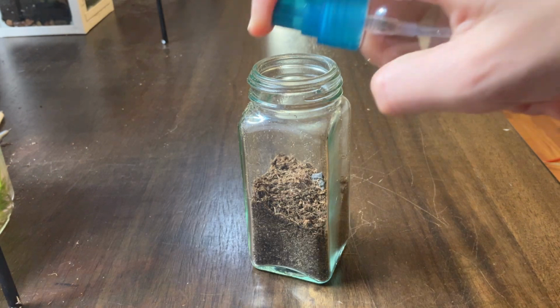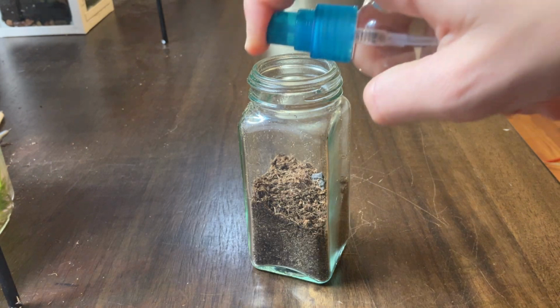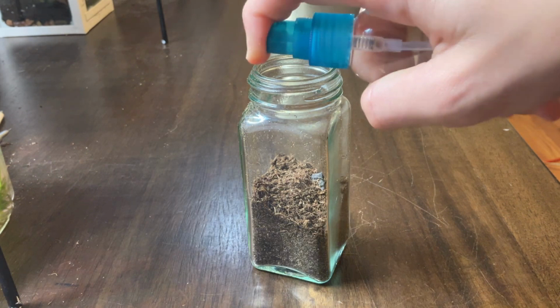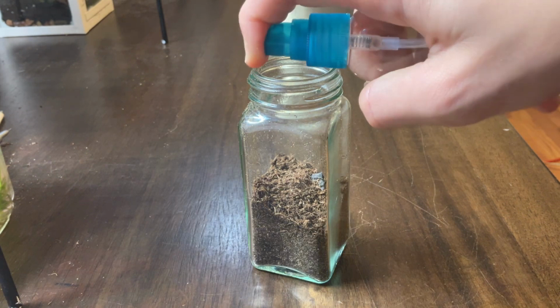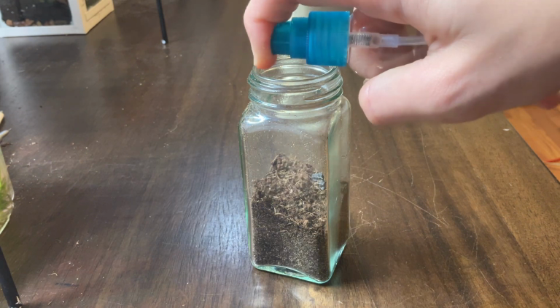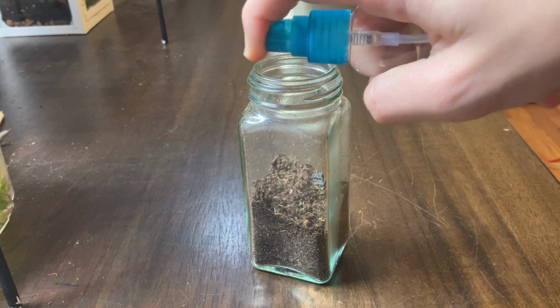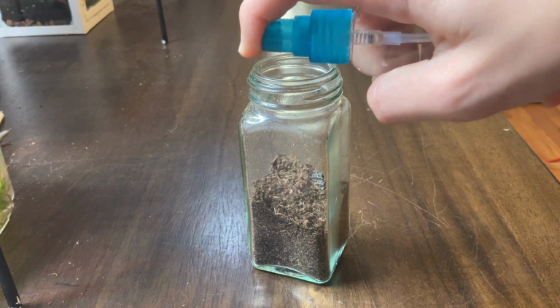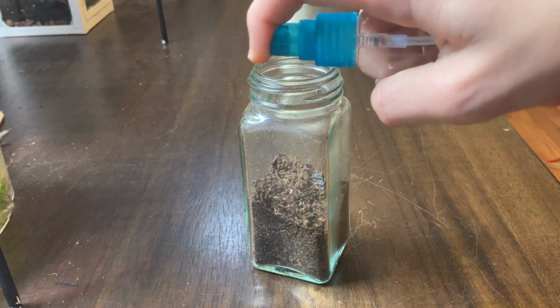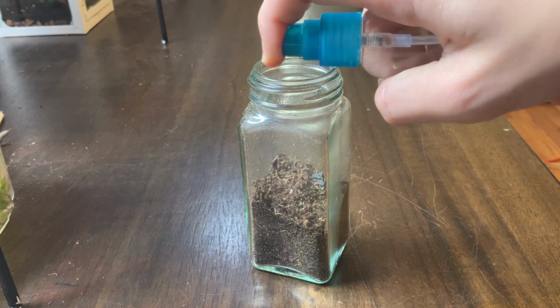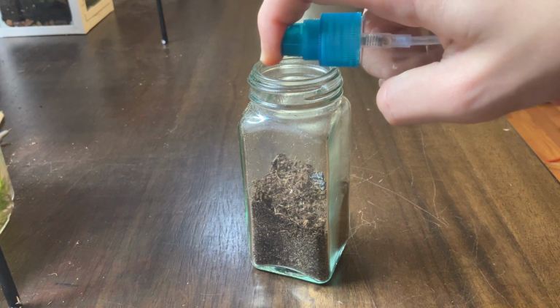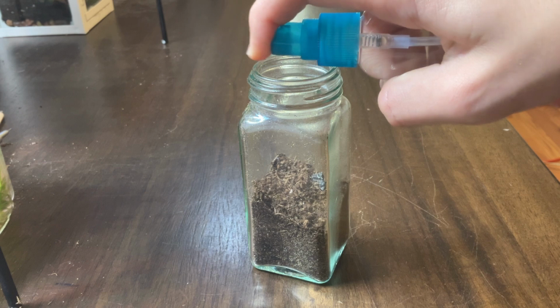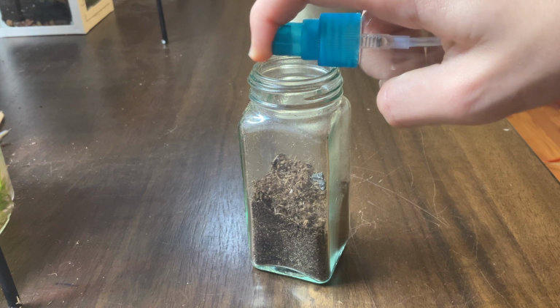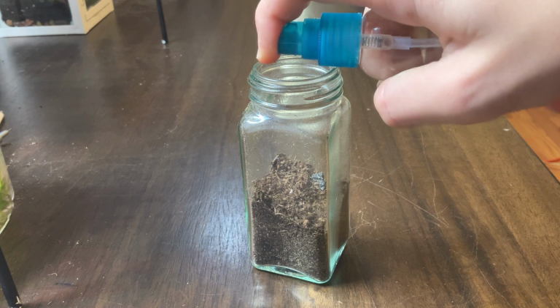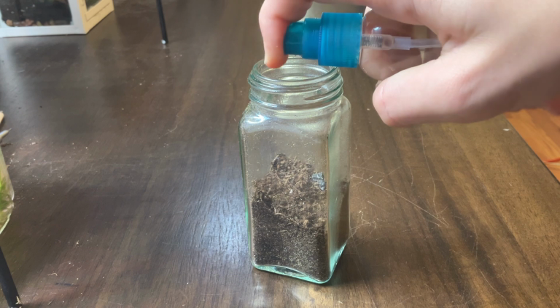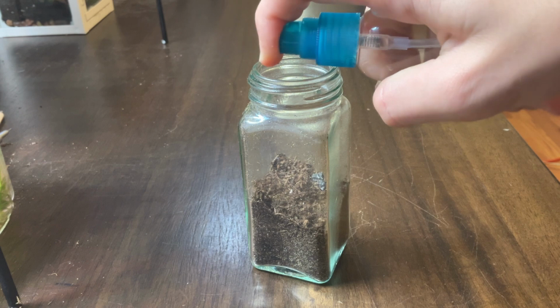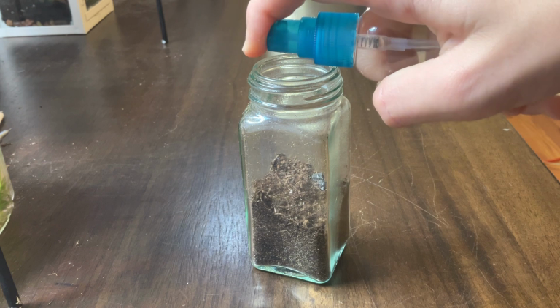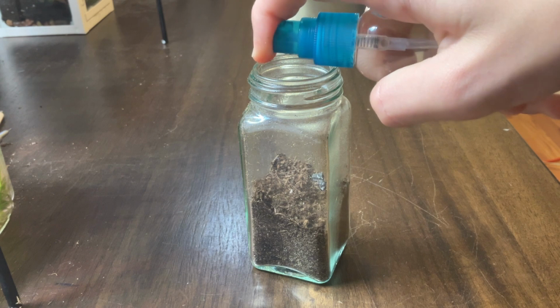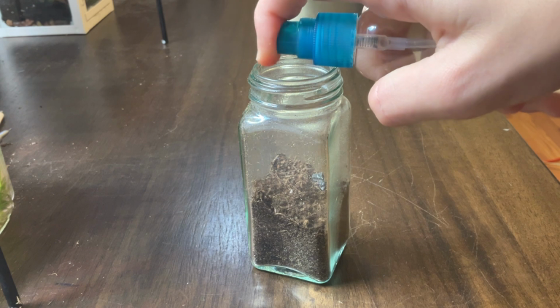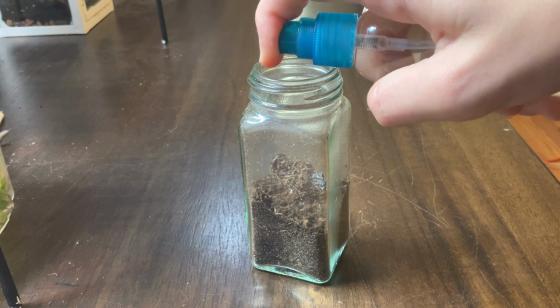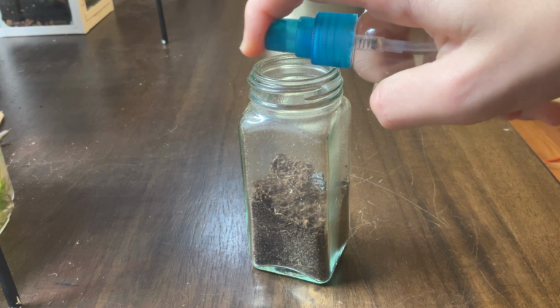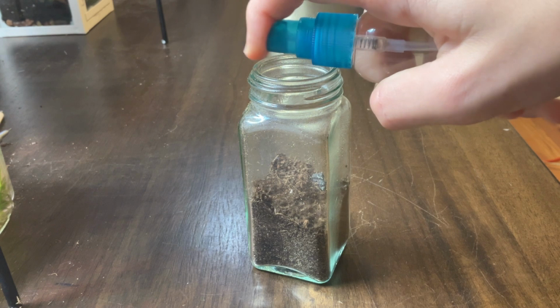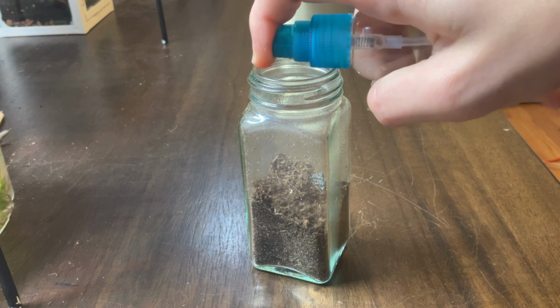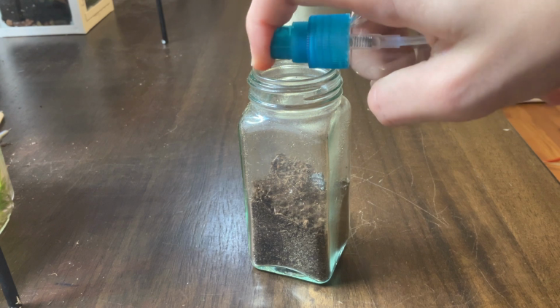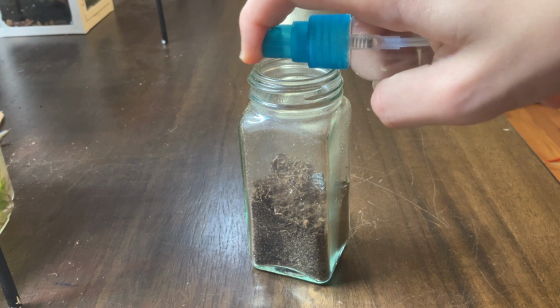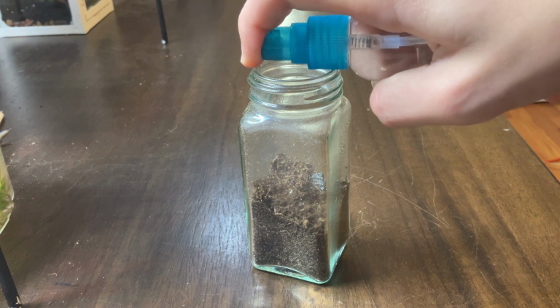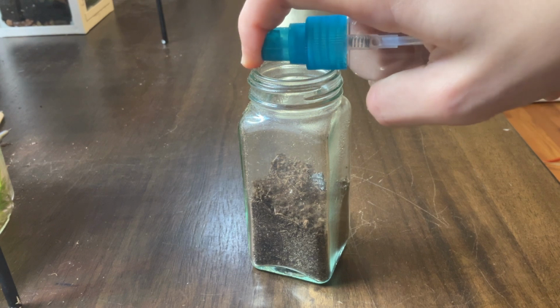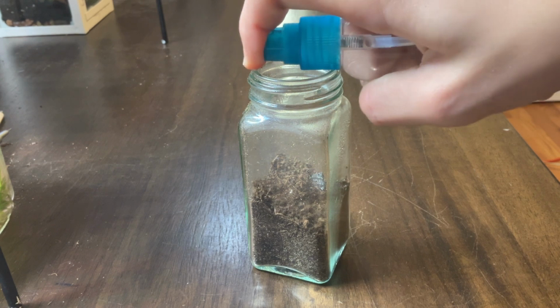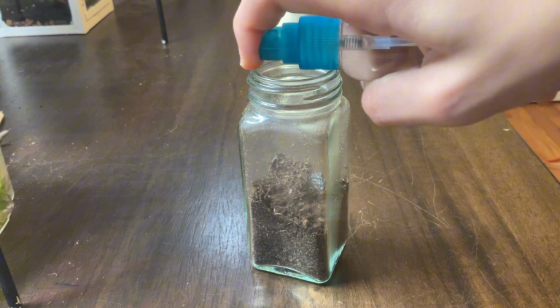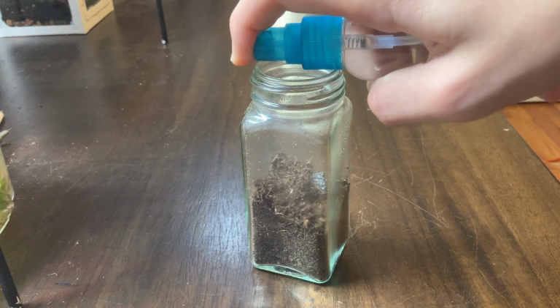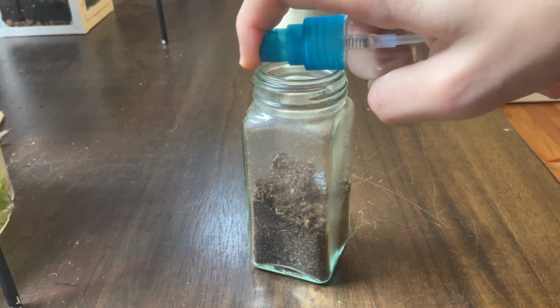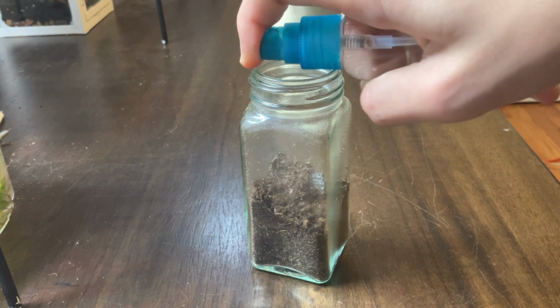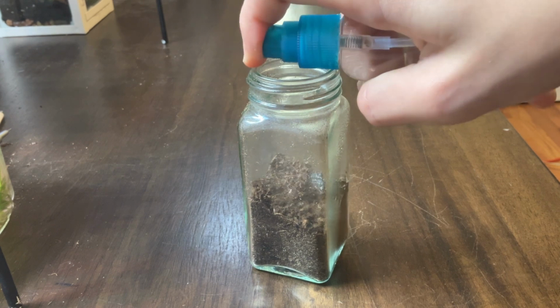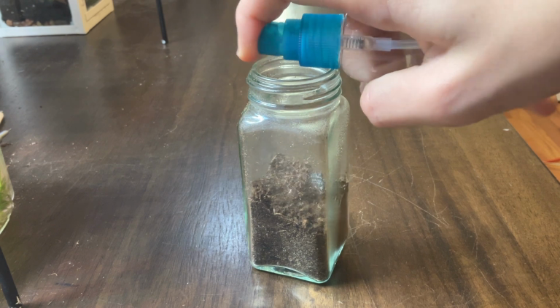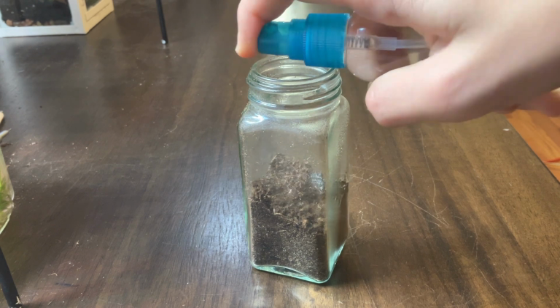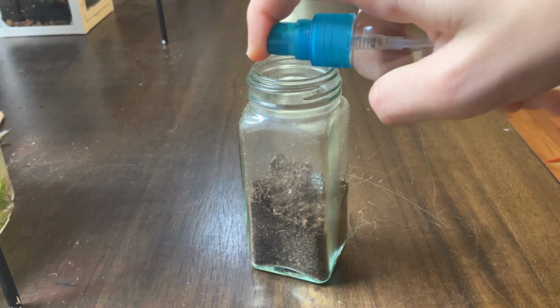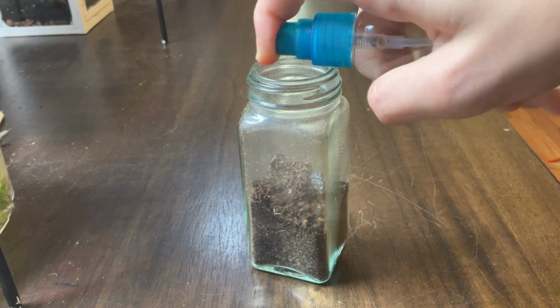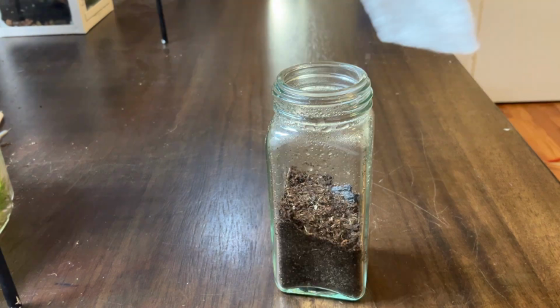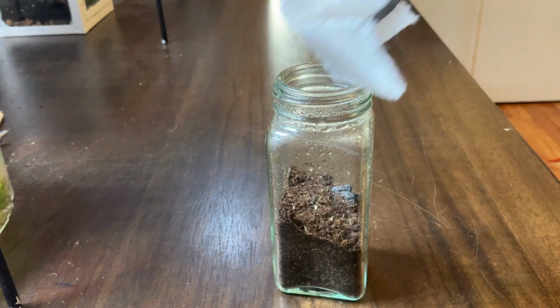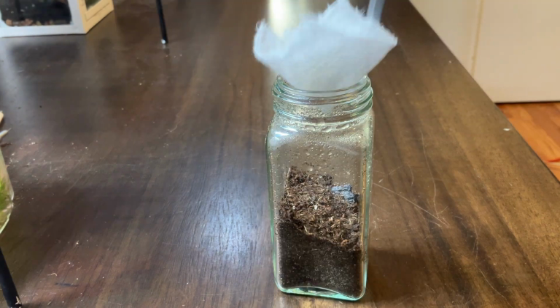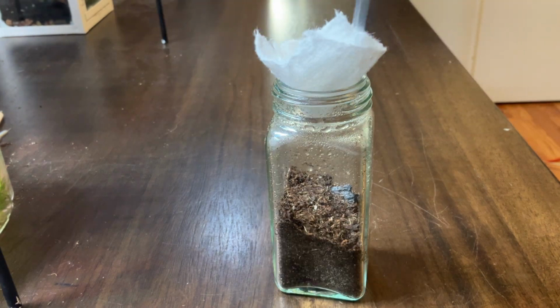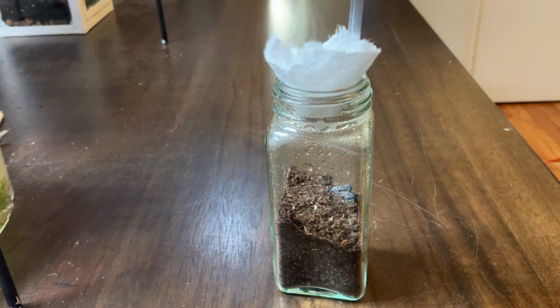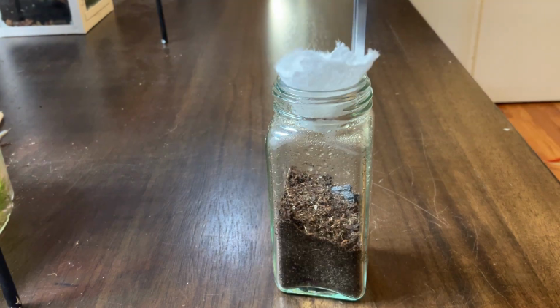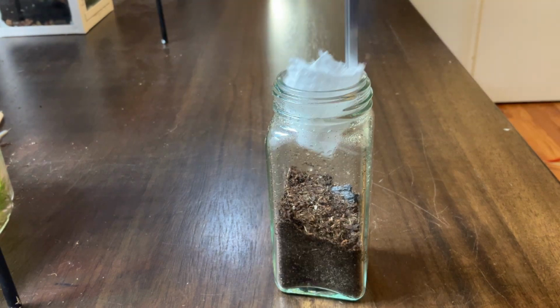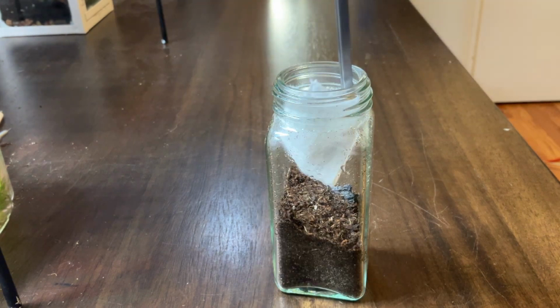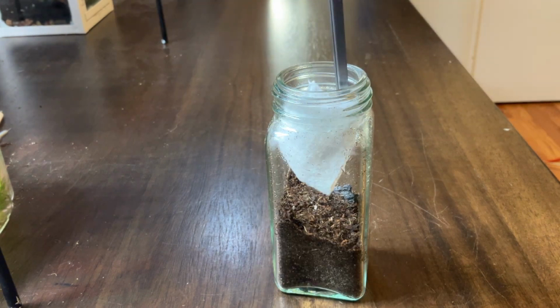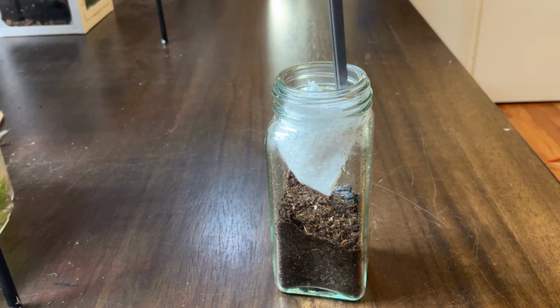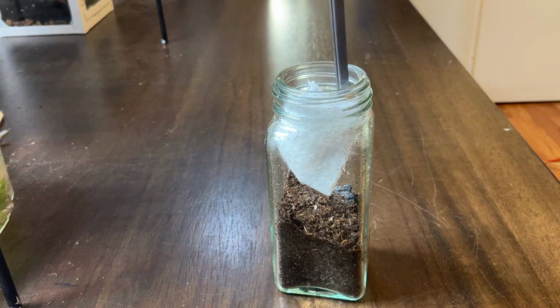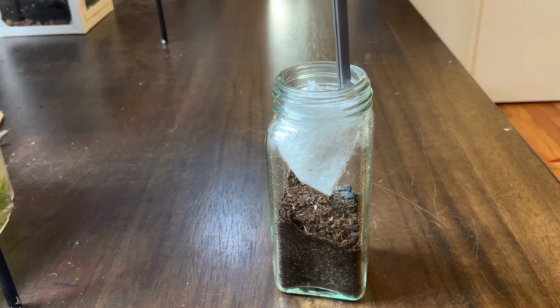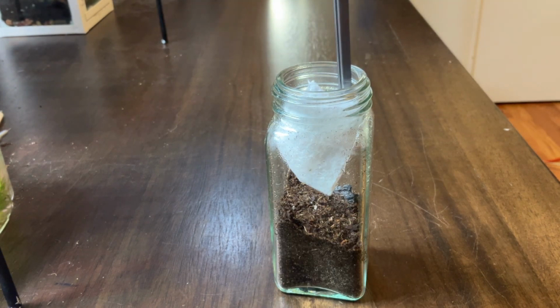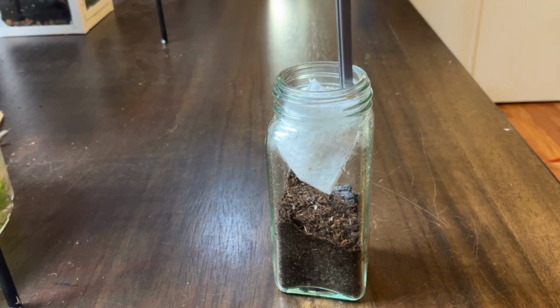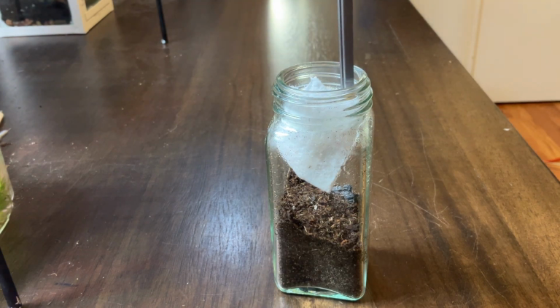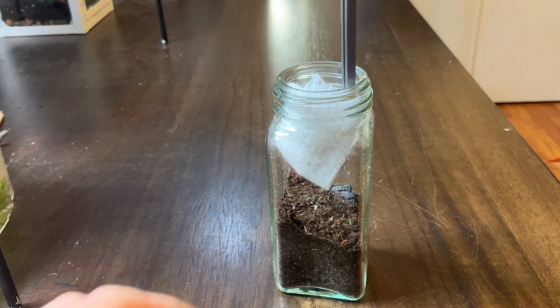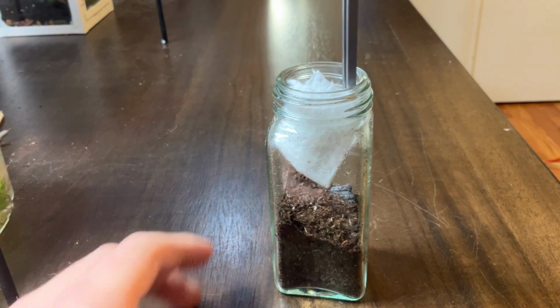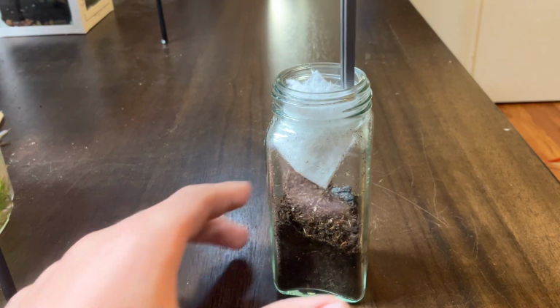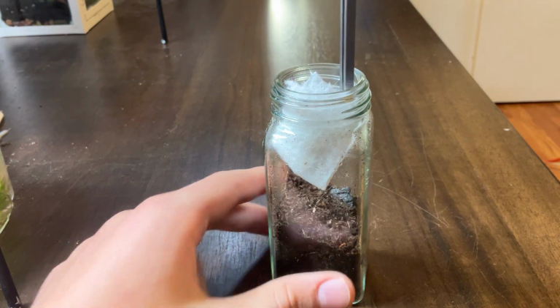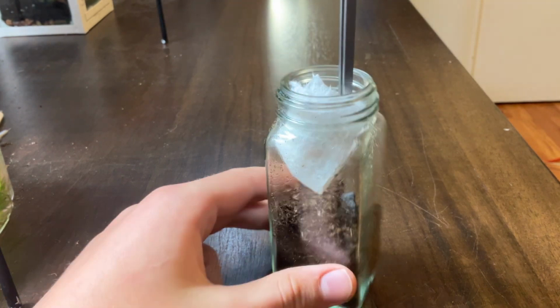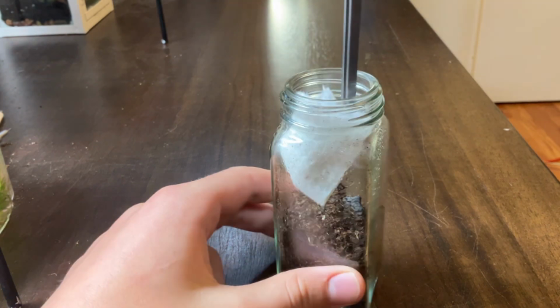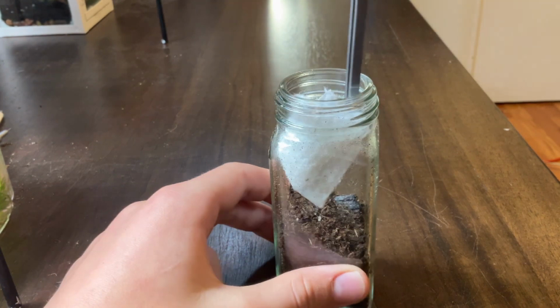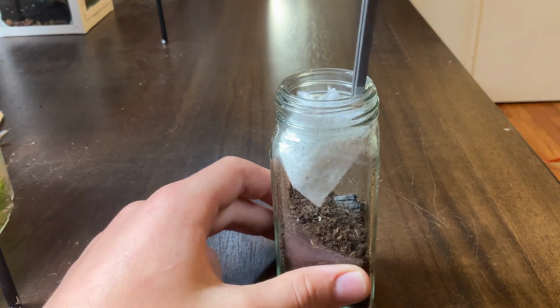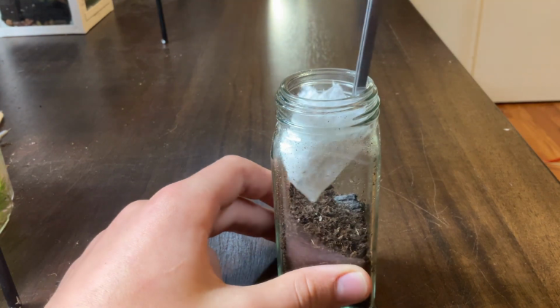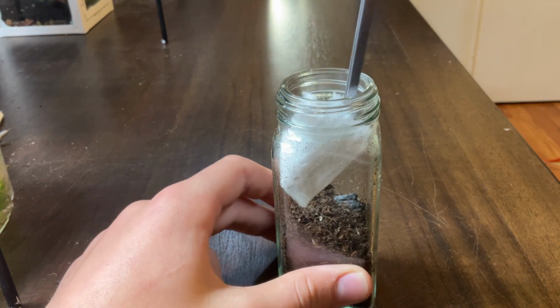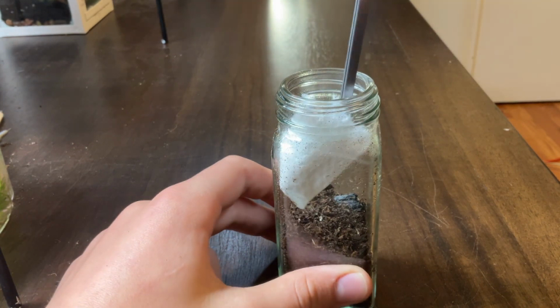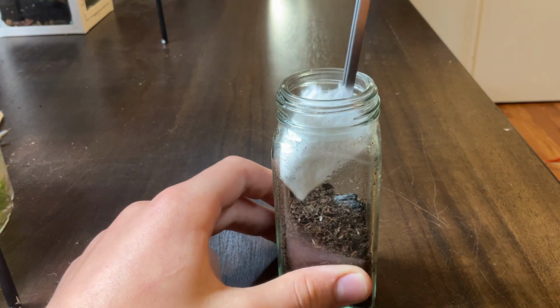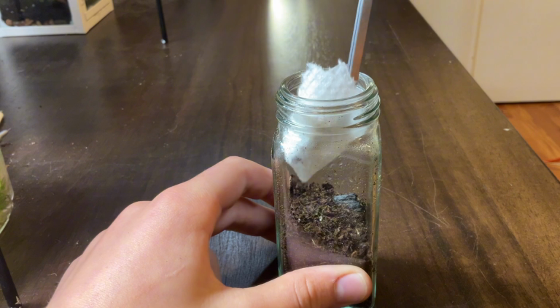I then gave the jar a light spray down so that the substrate would stay in place, and wiped the glass a bit too.